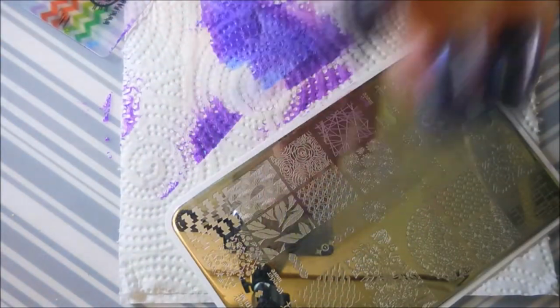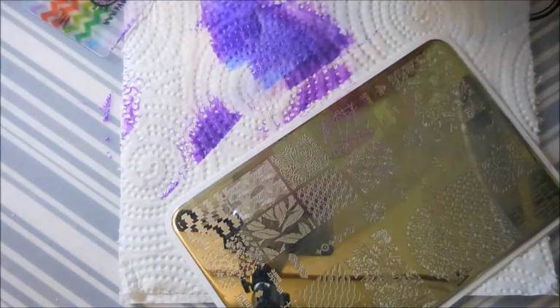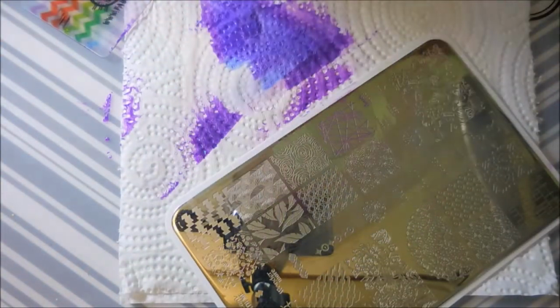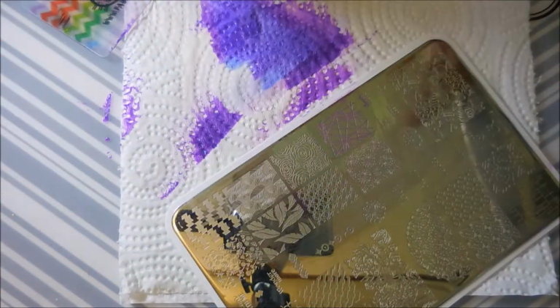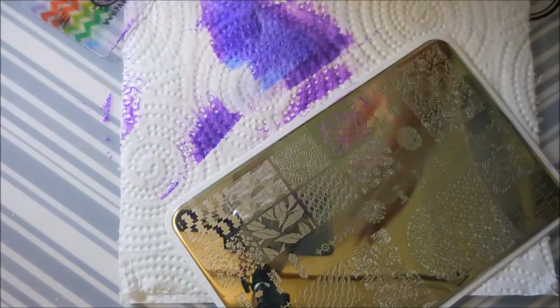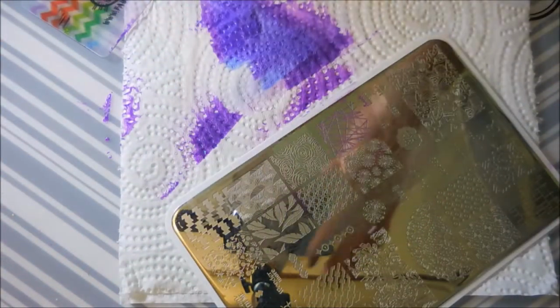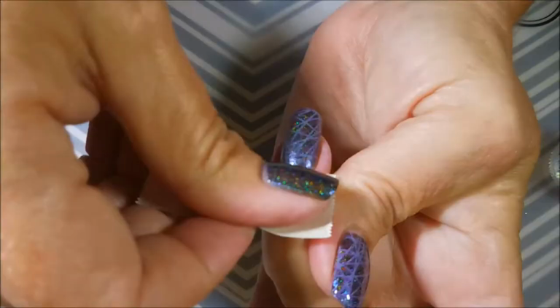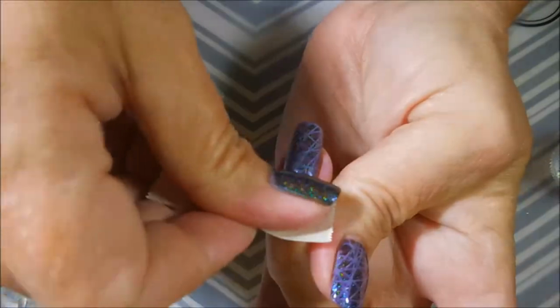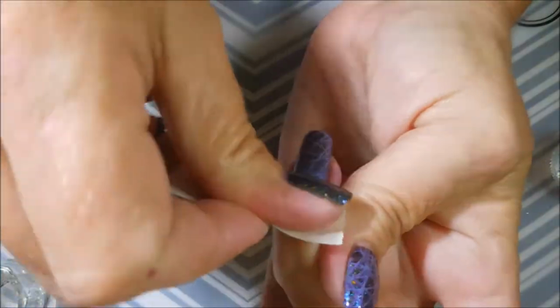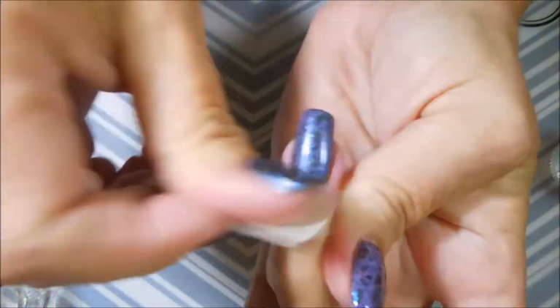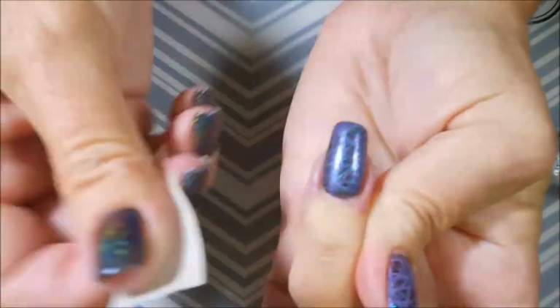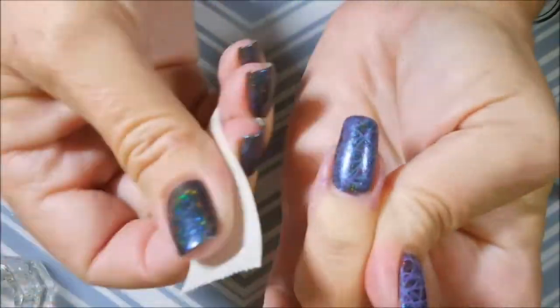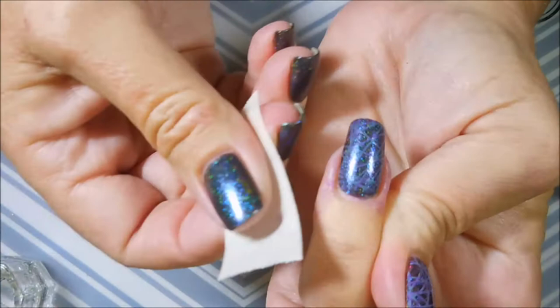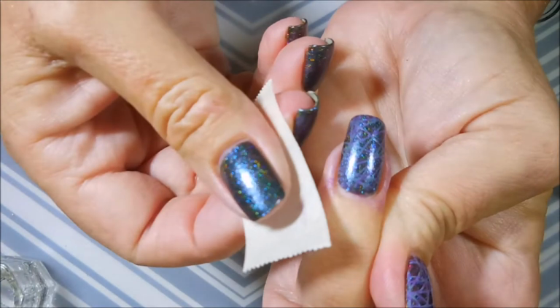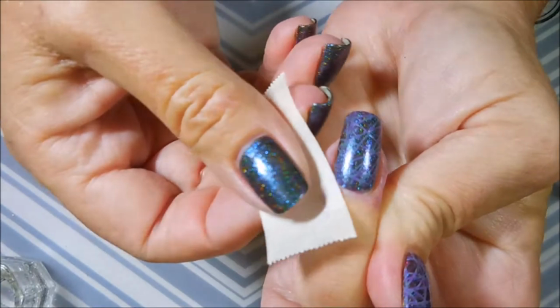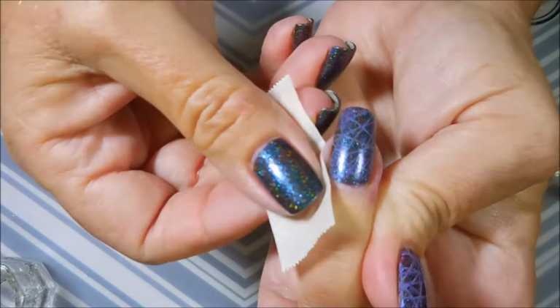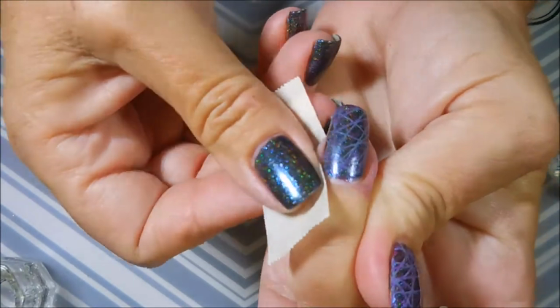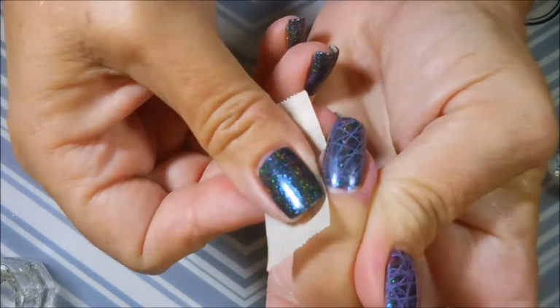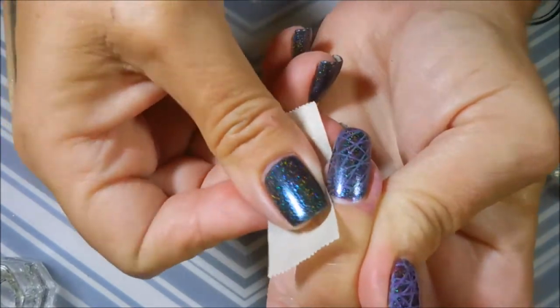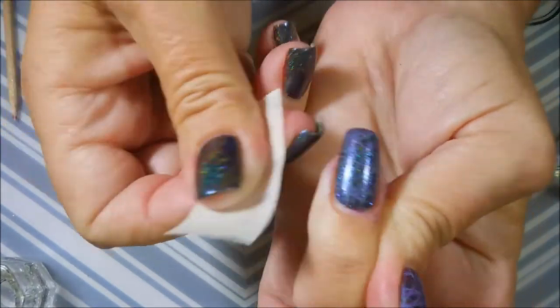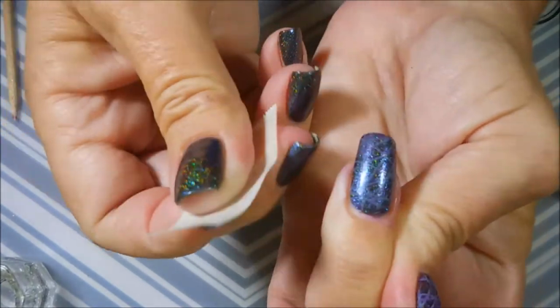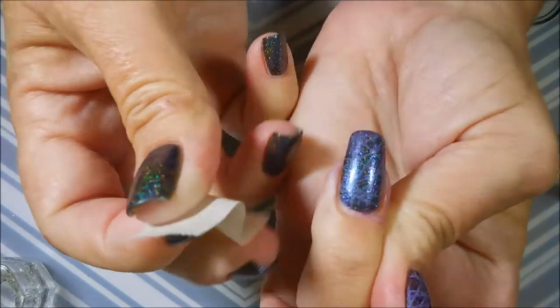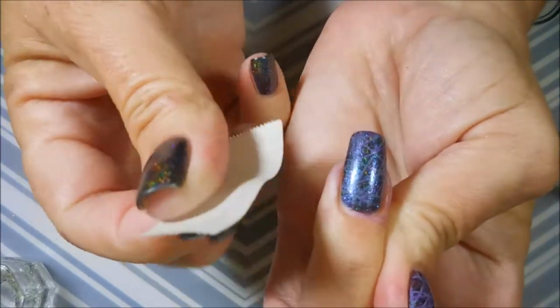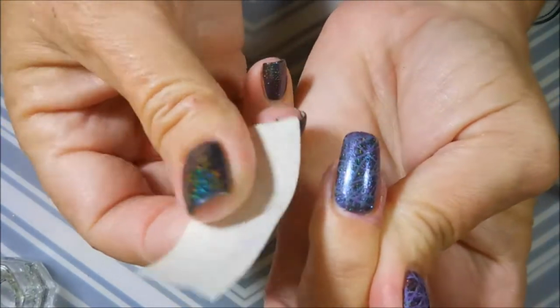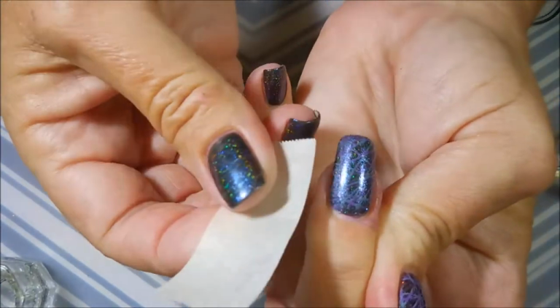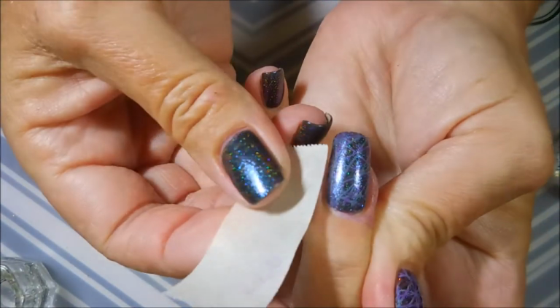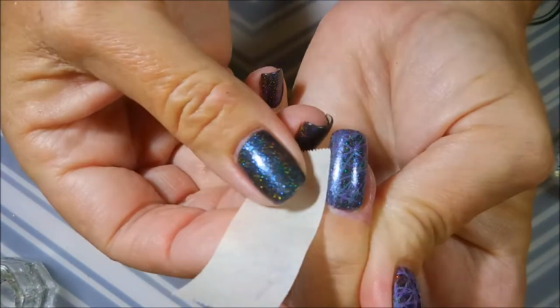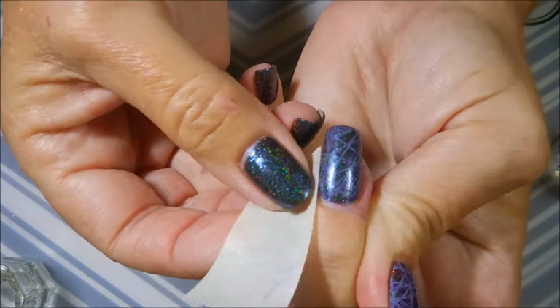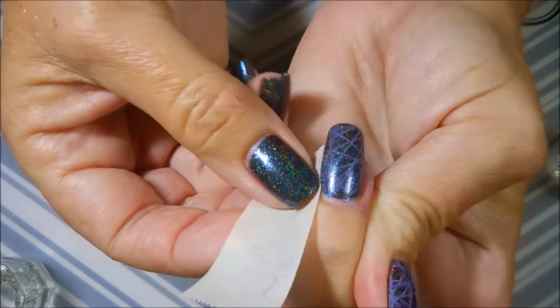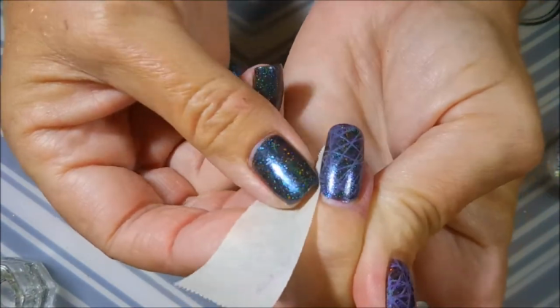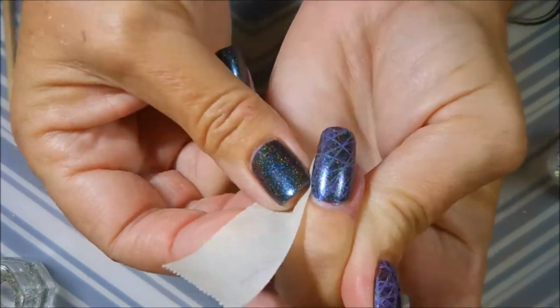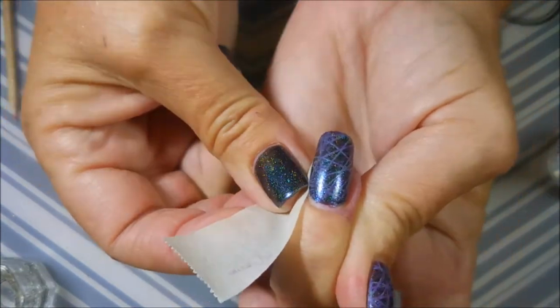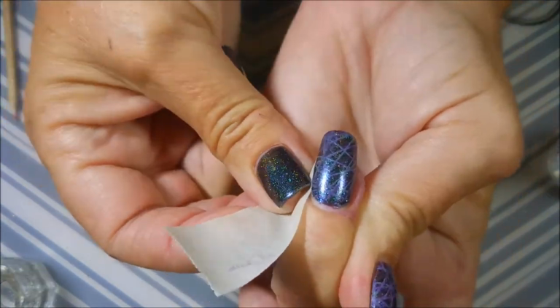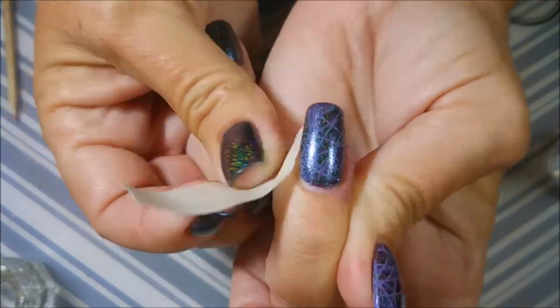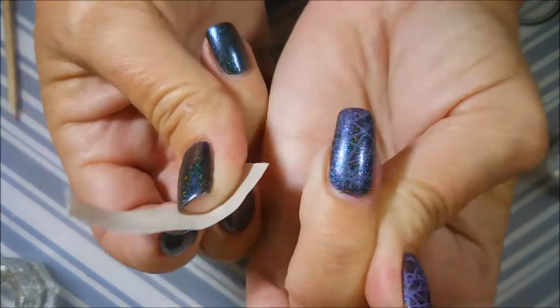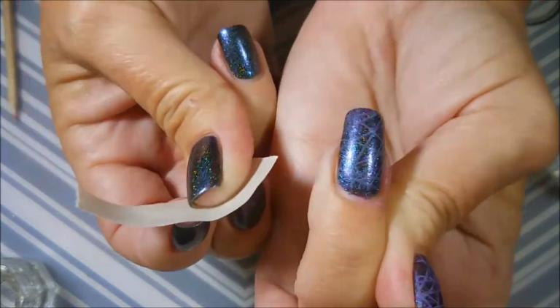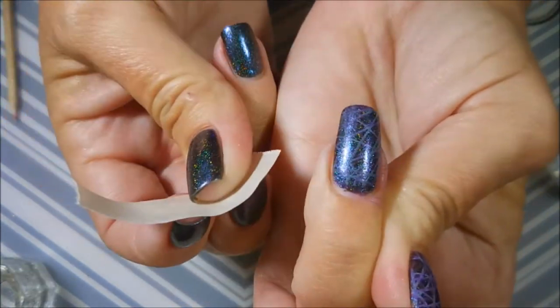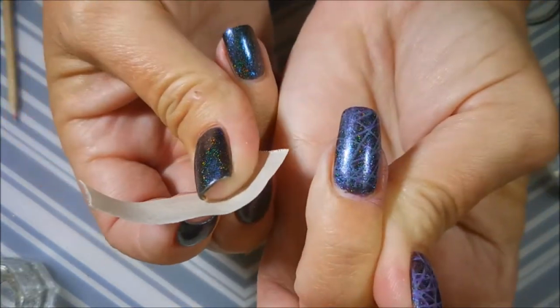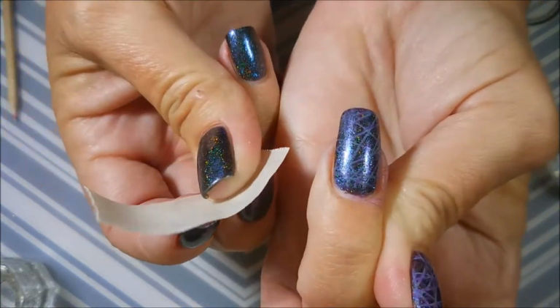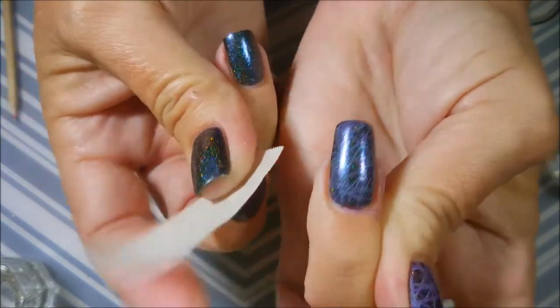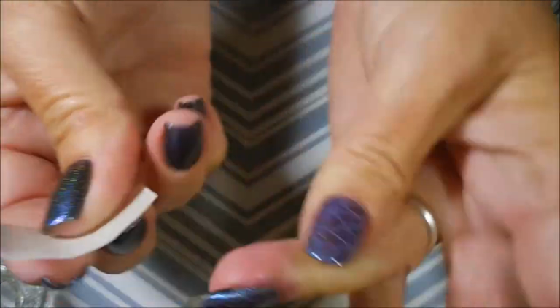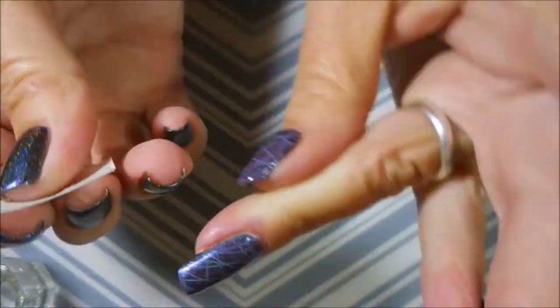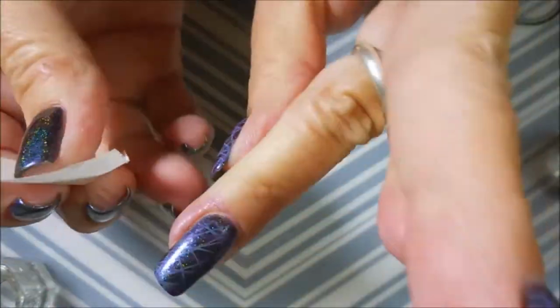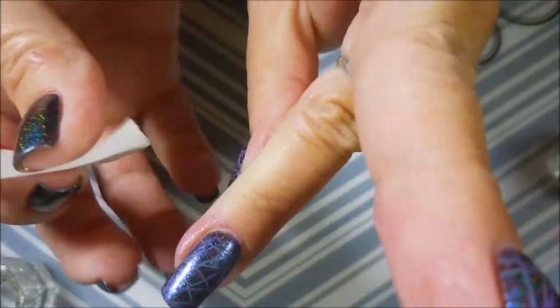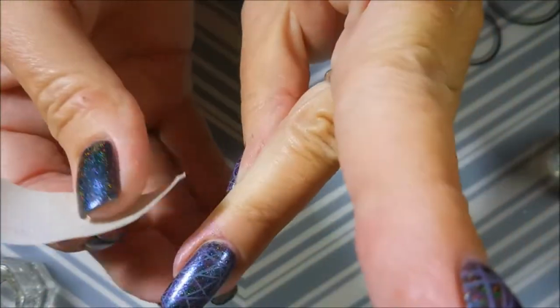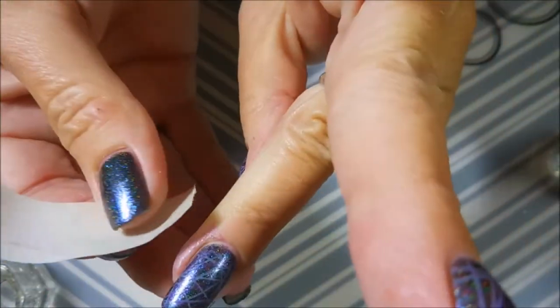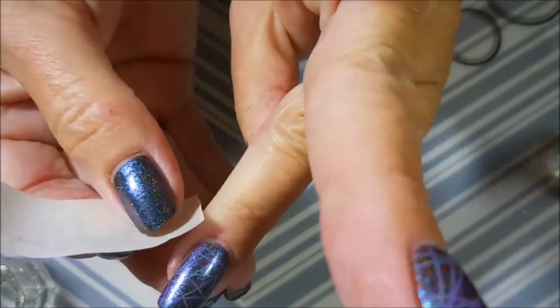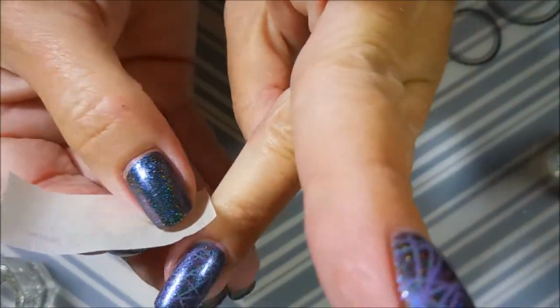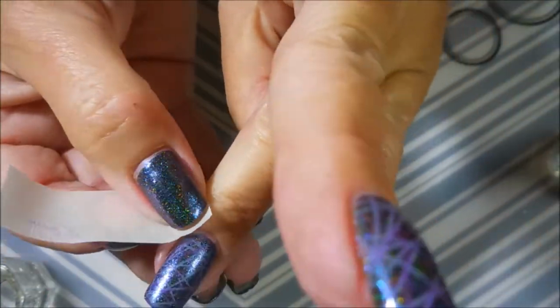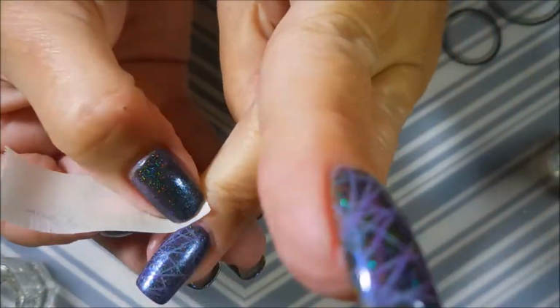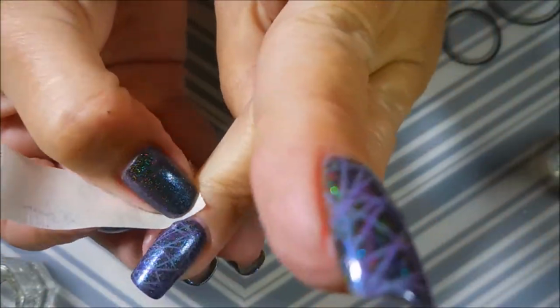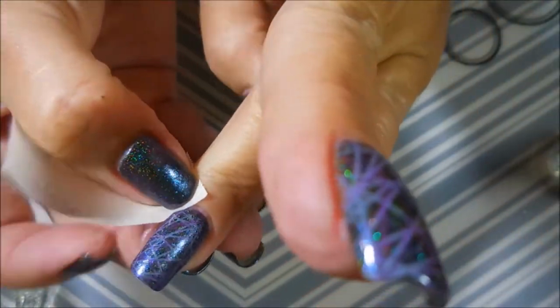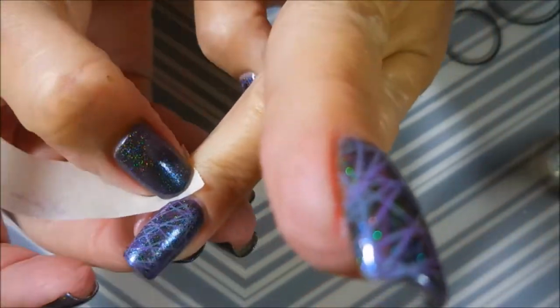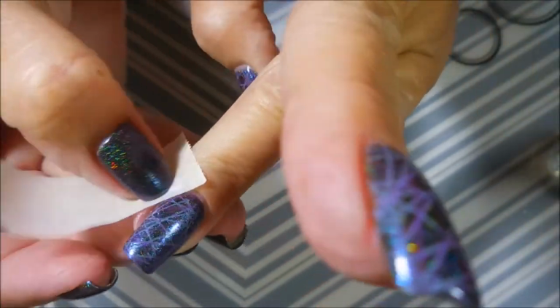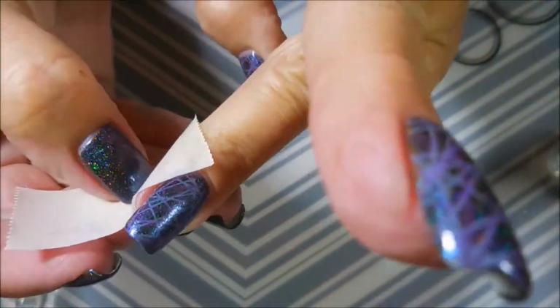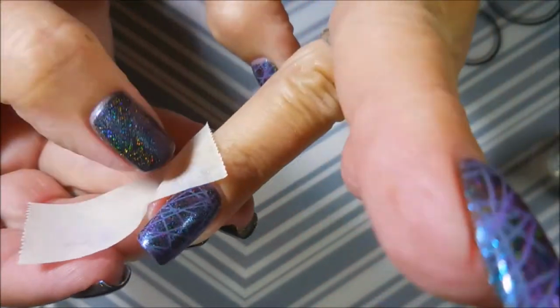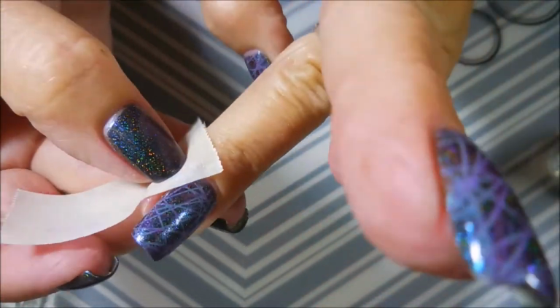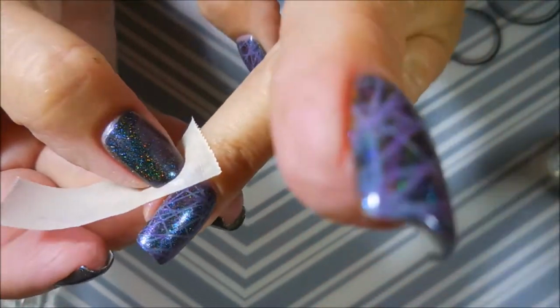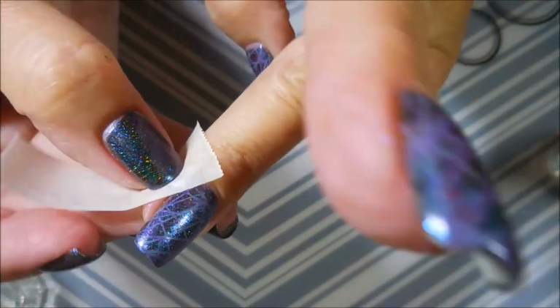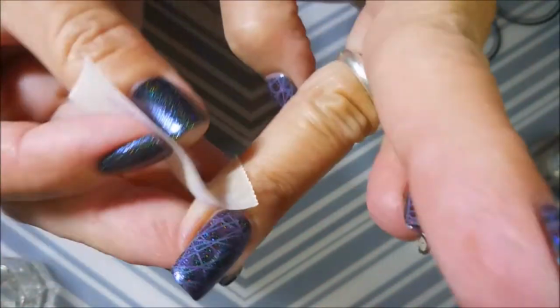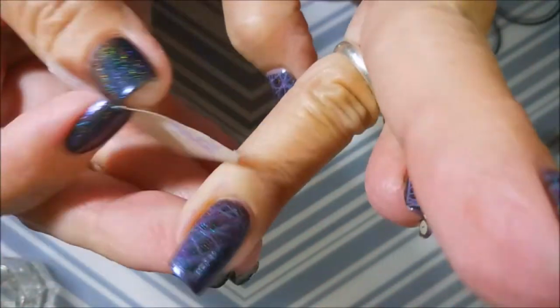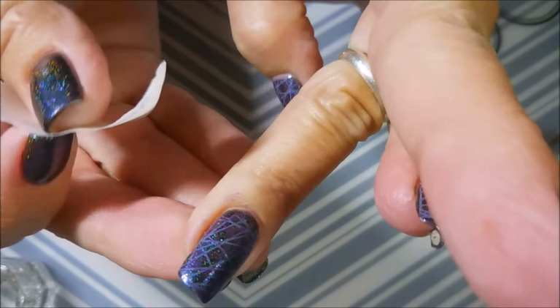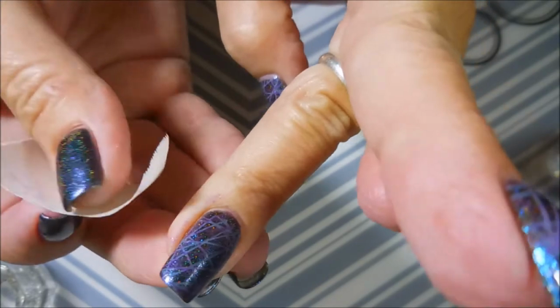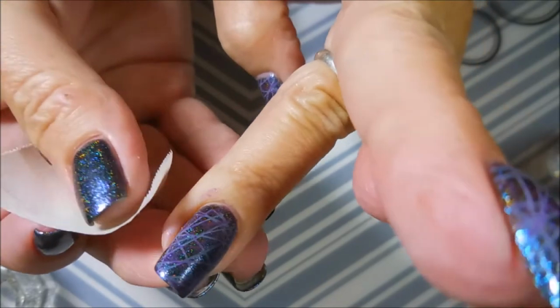You just might have to look. And I'm going to go in with some tape and clean up some of that excess polish off of my fingers.